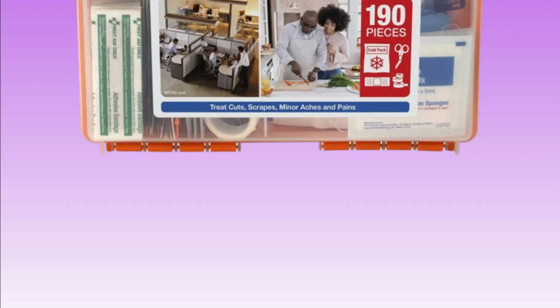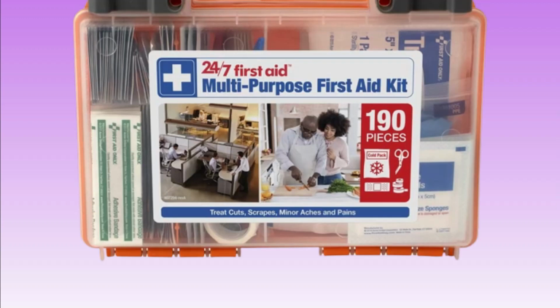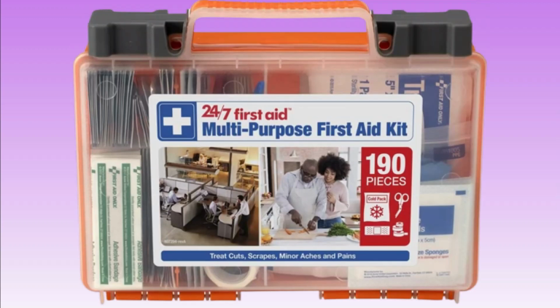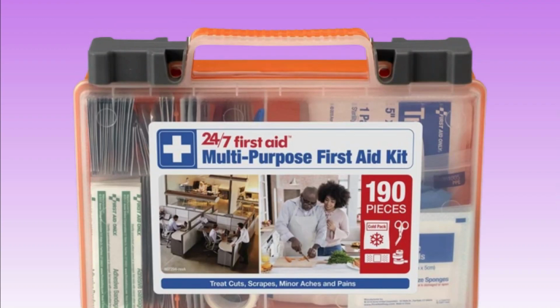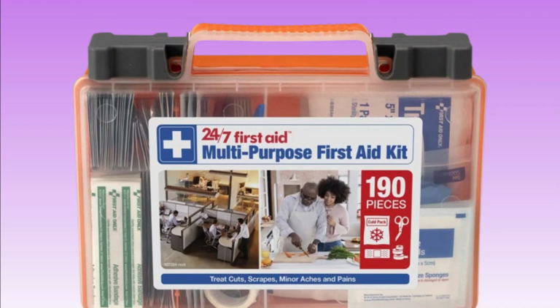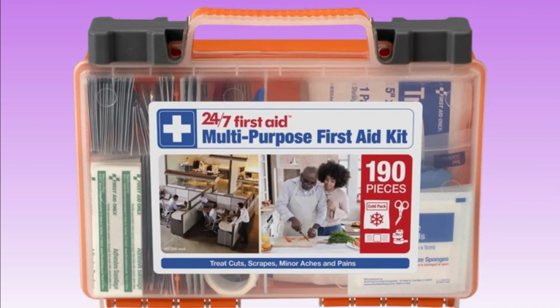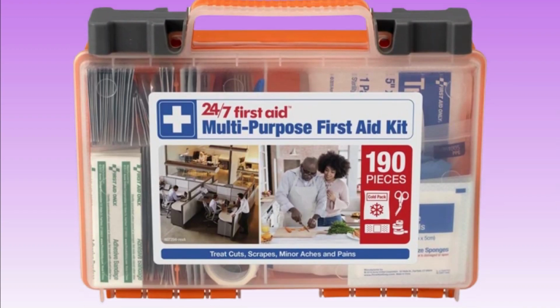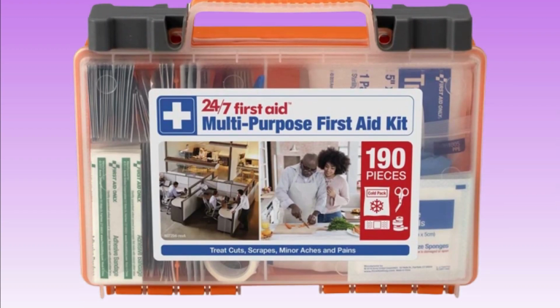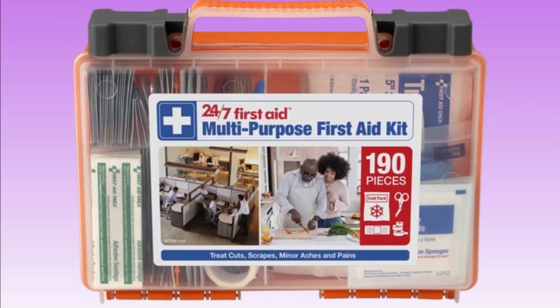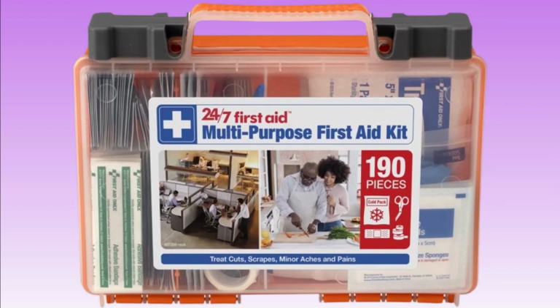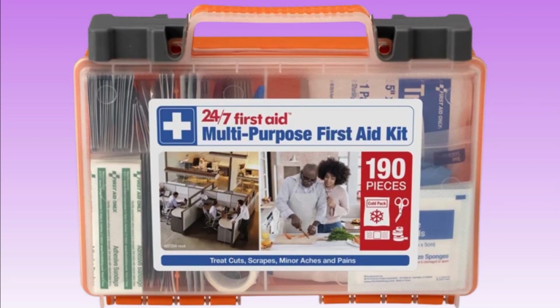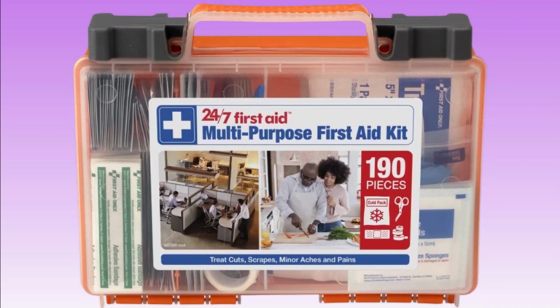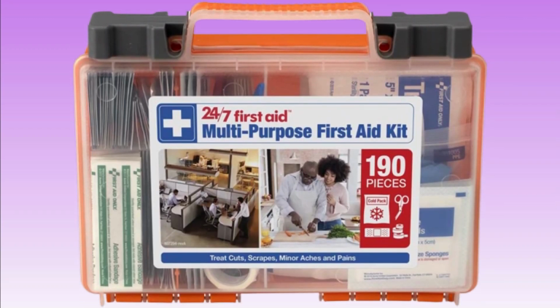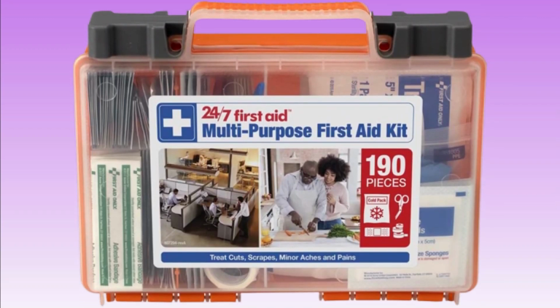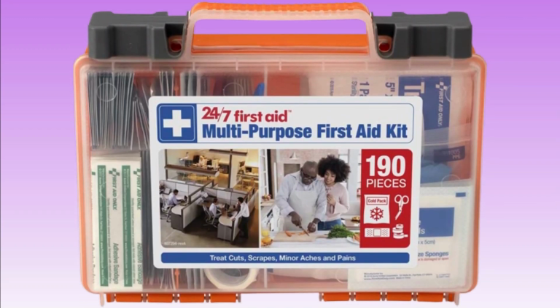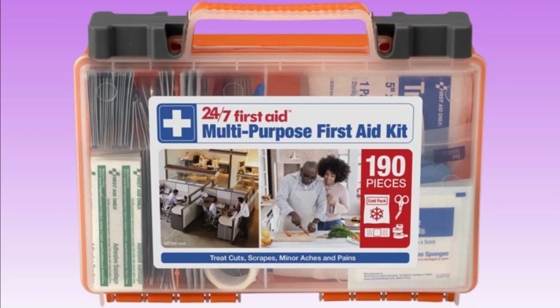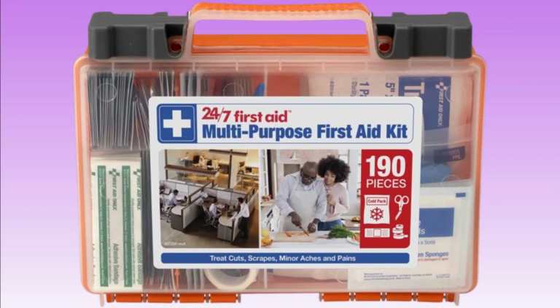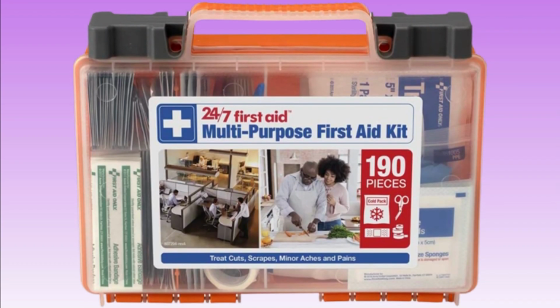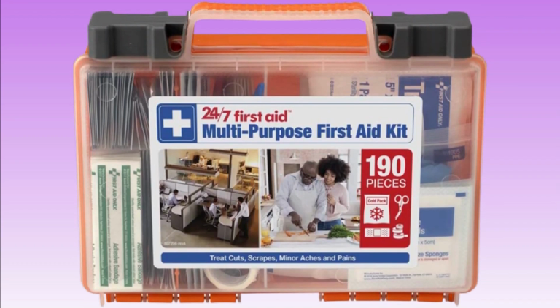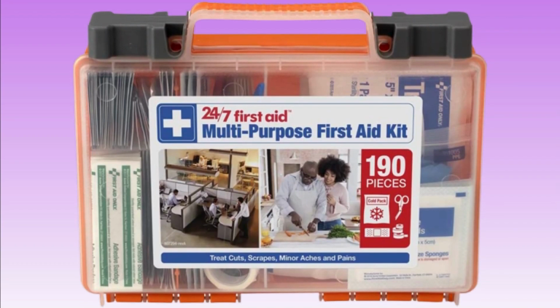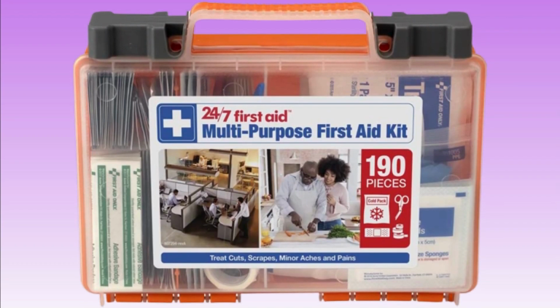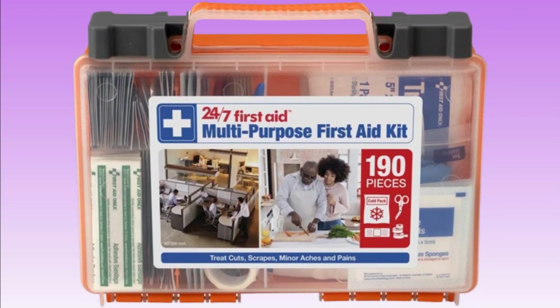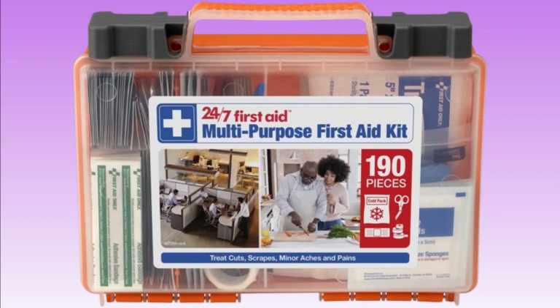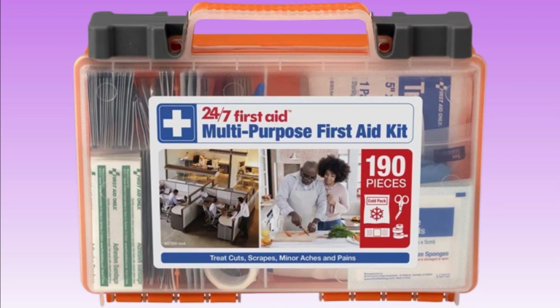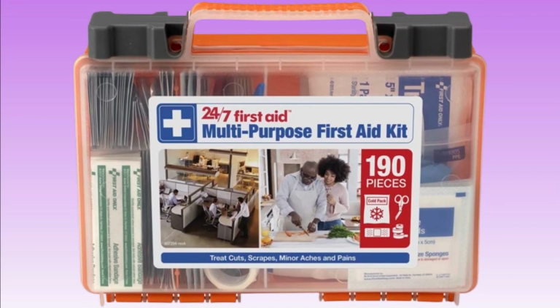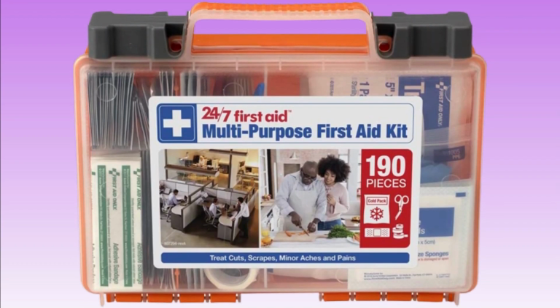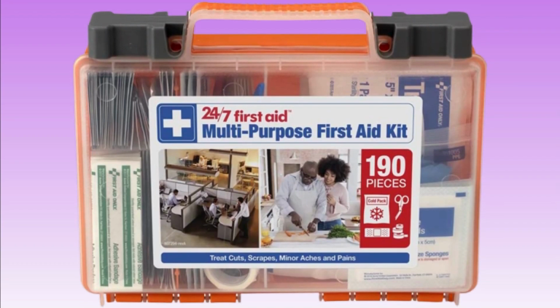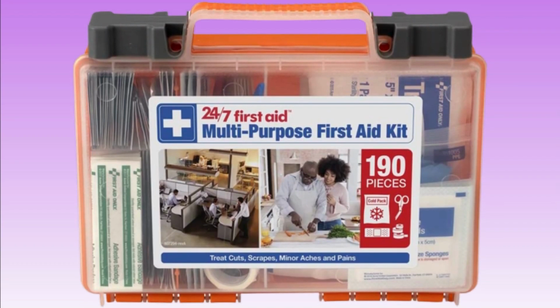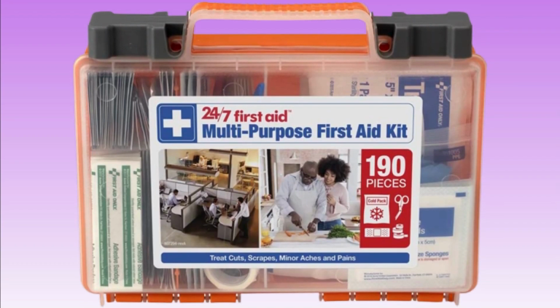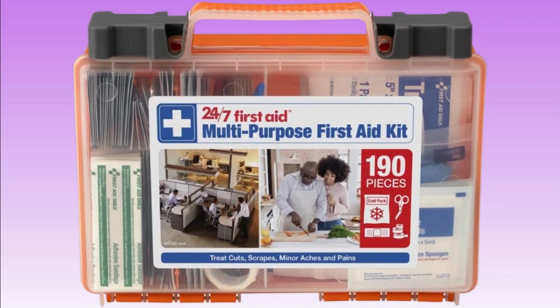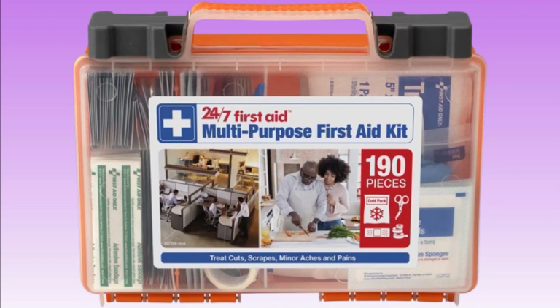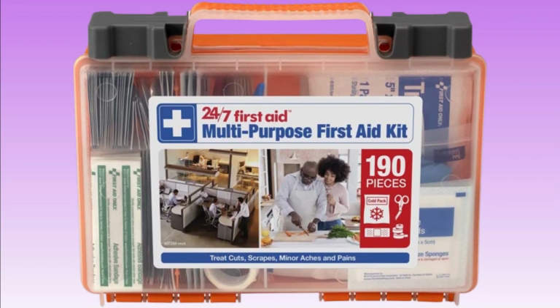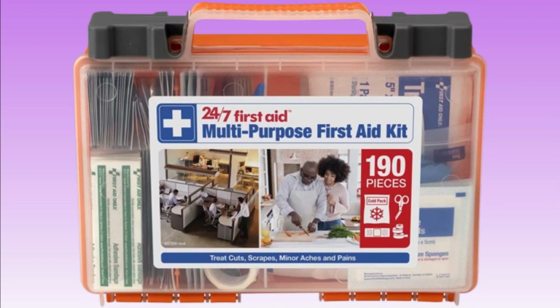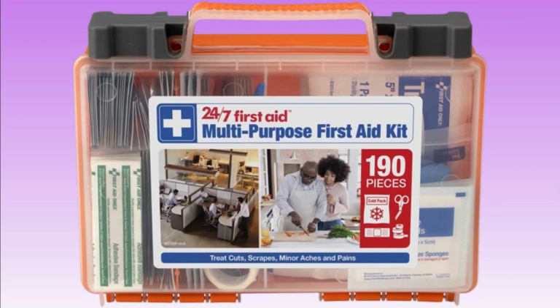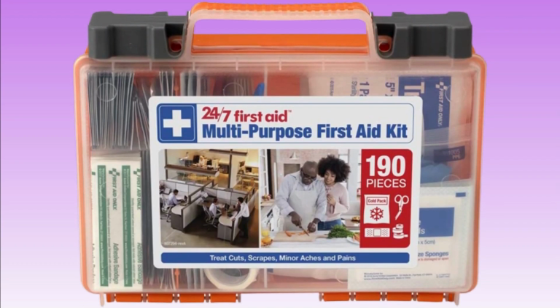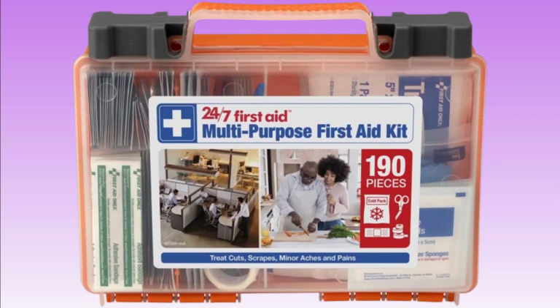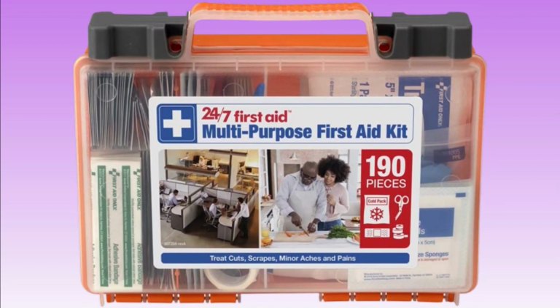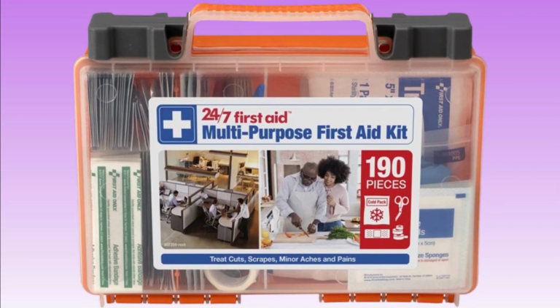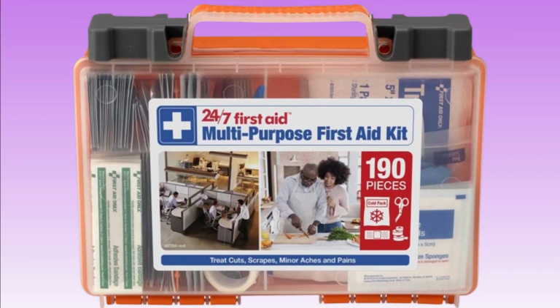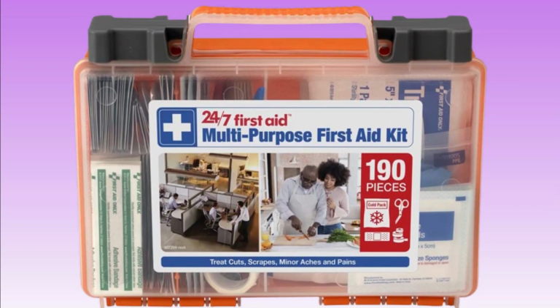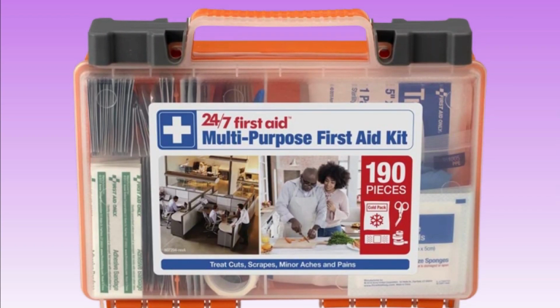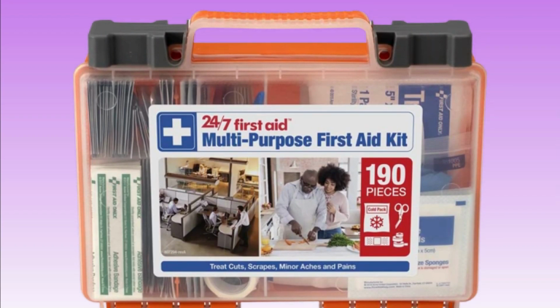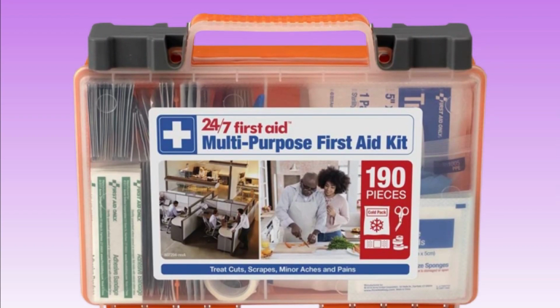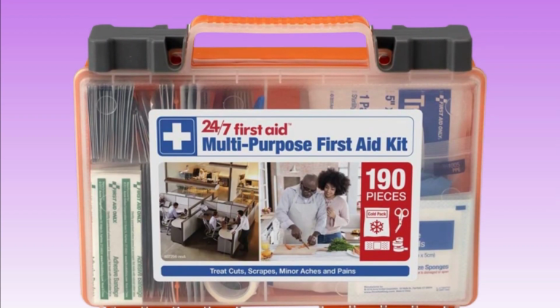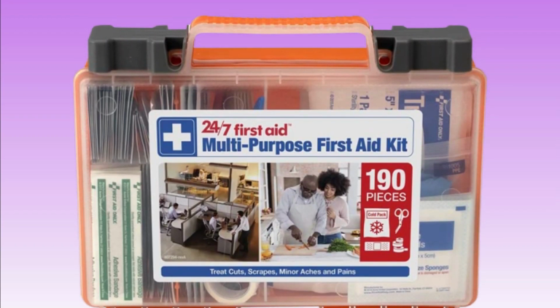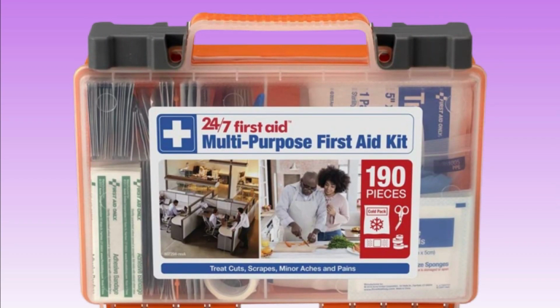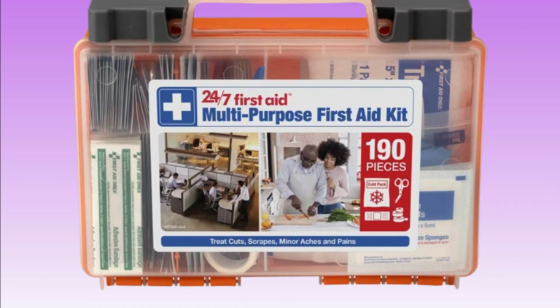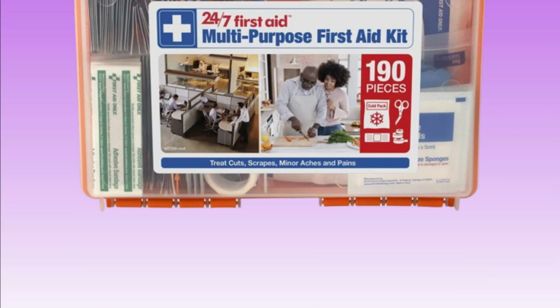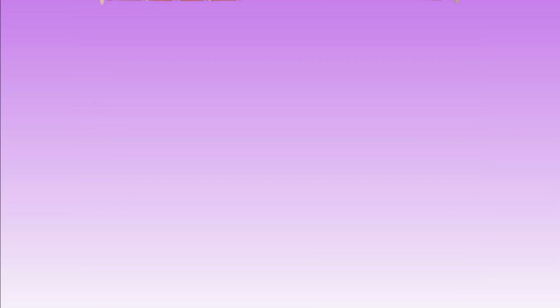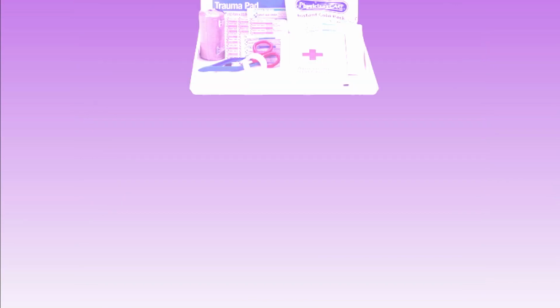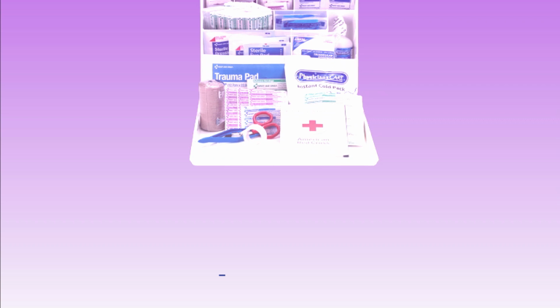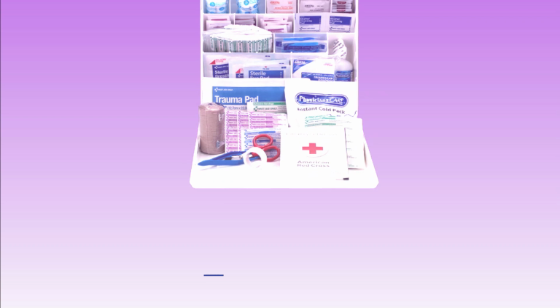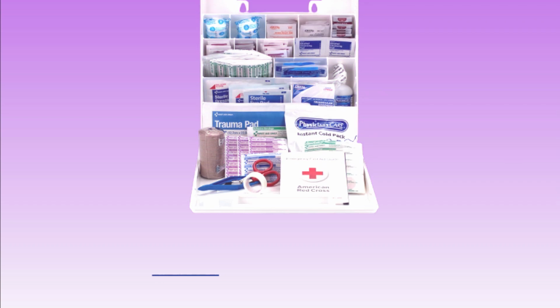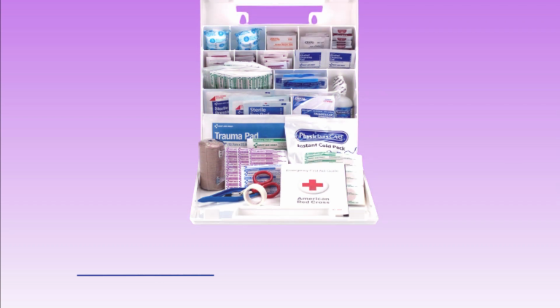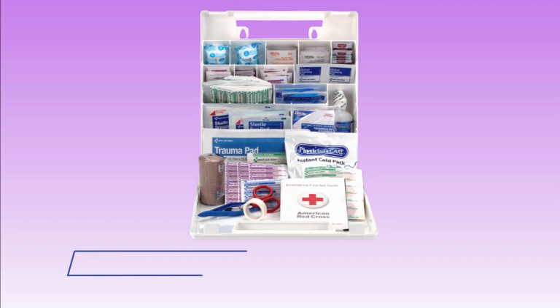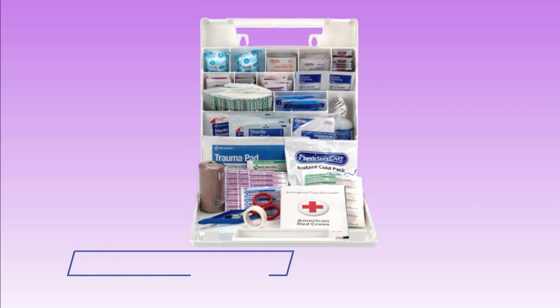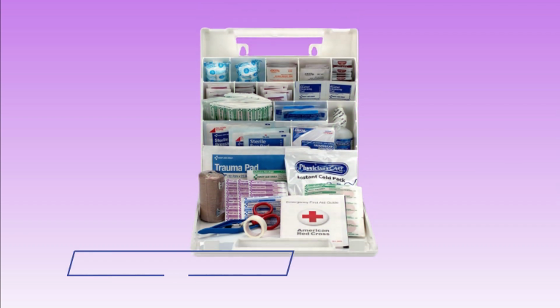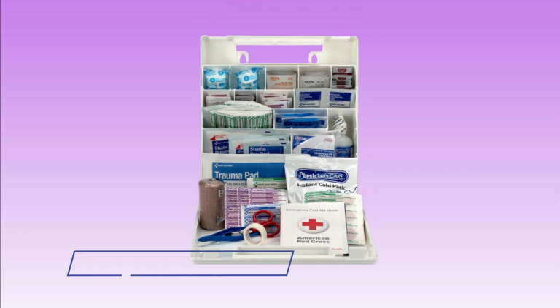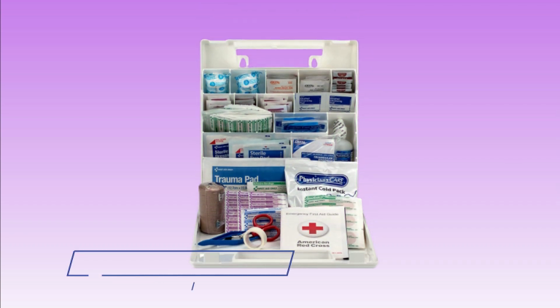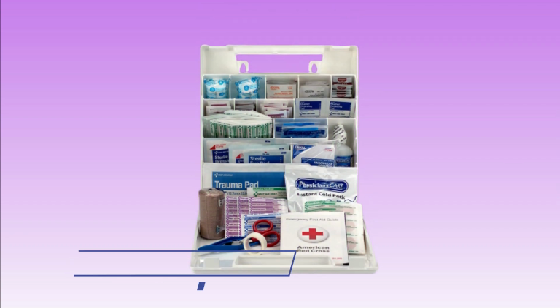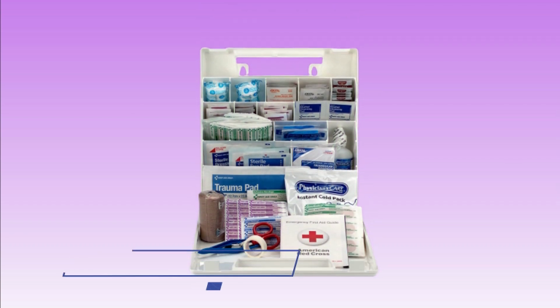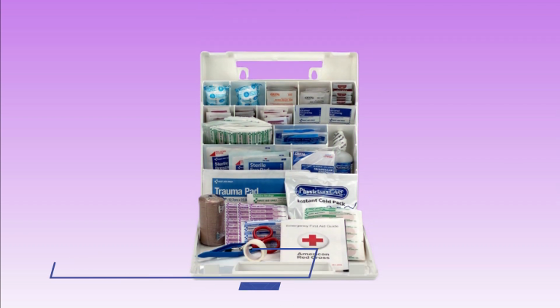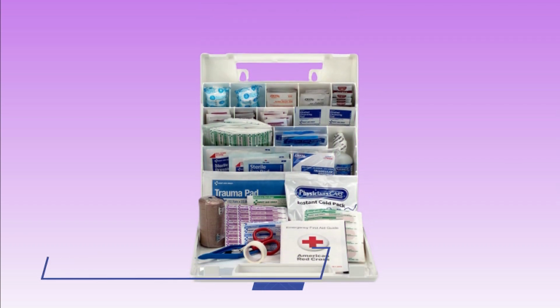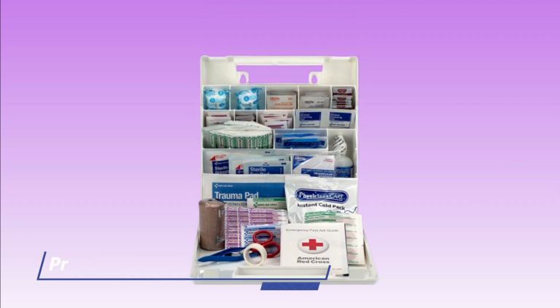Baseball First Aid Kits. In this video, you can find the Baseball First Aid Kits that you can buy.